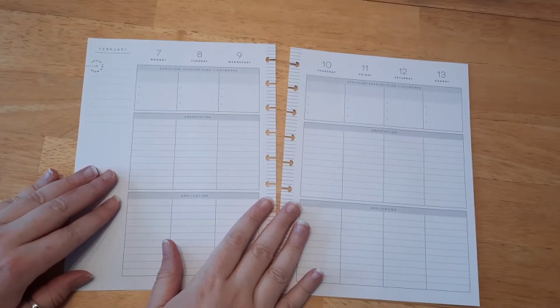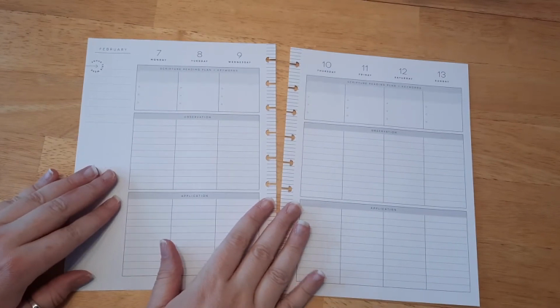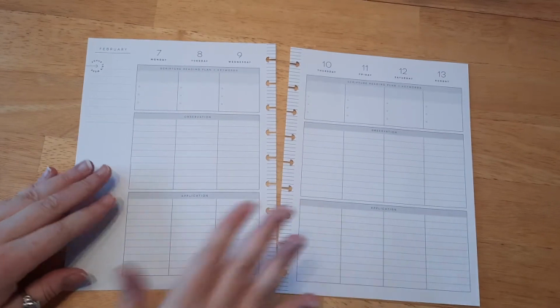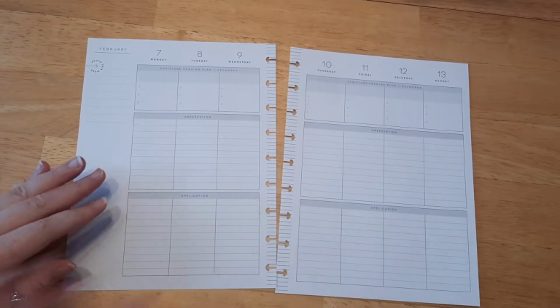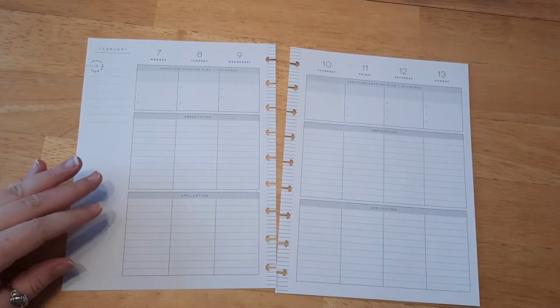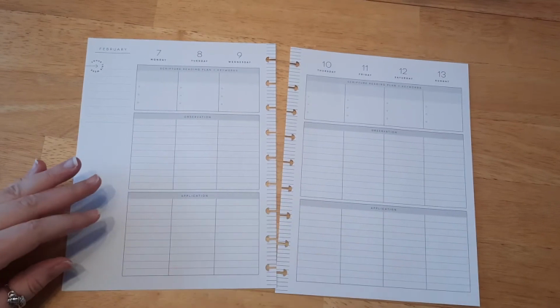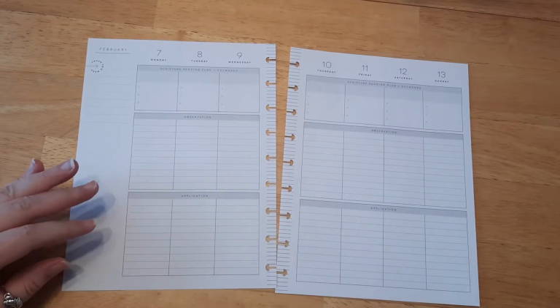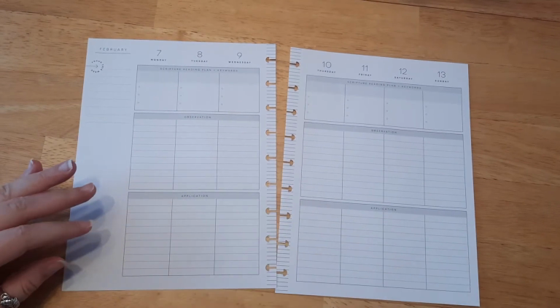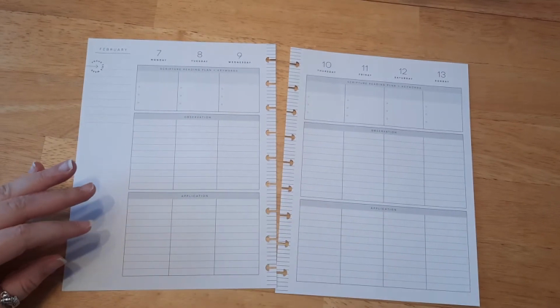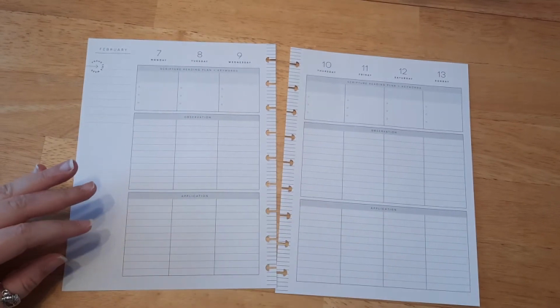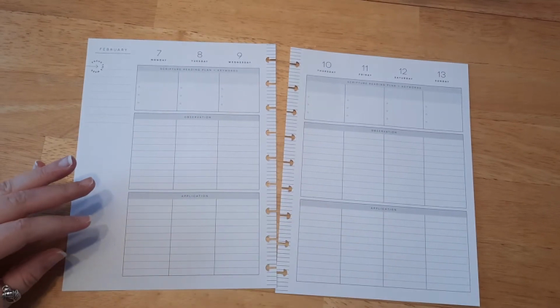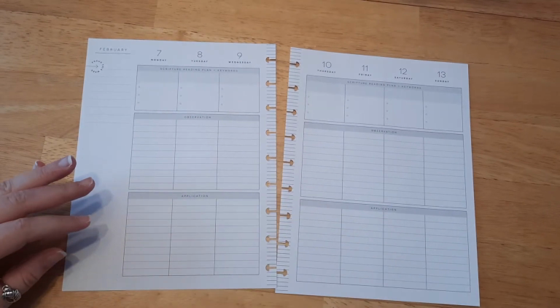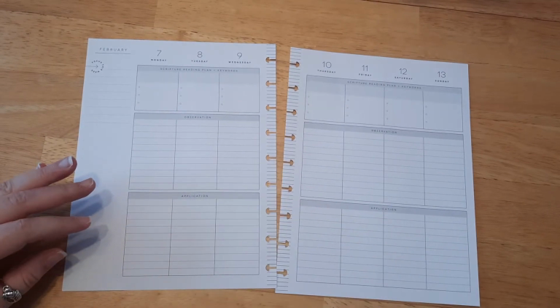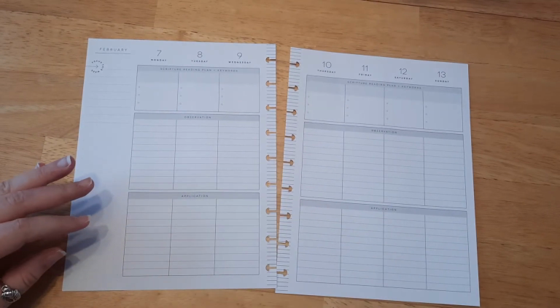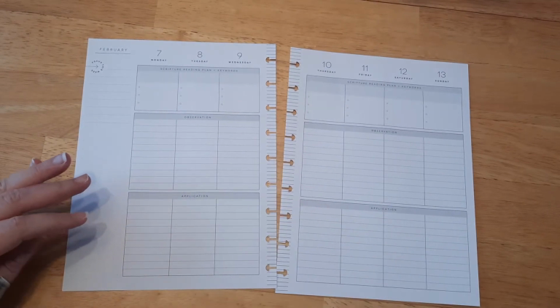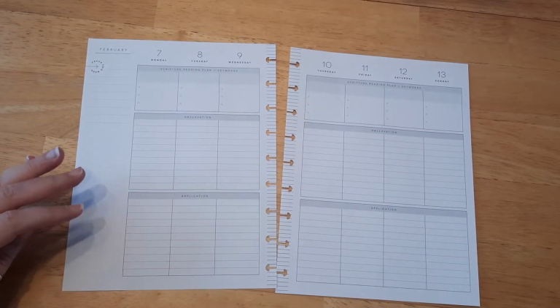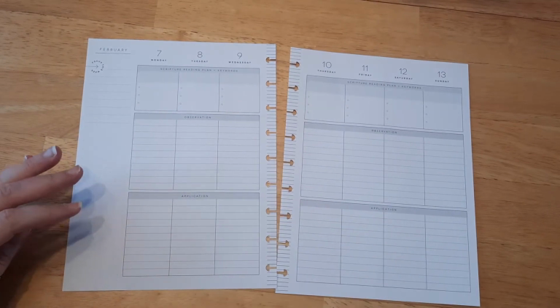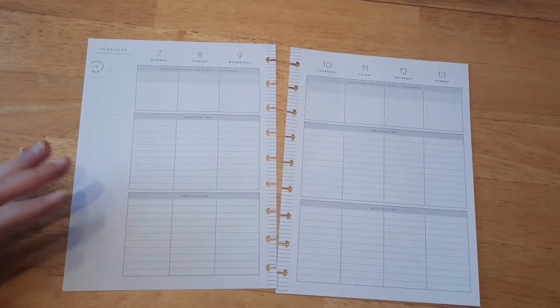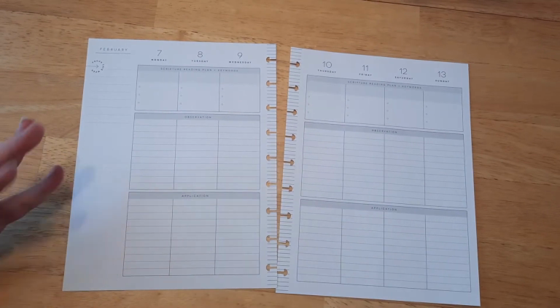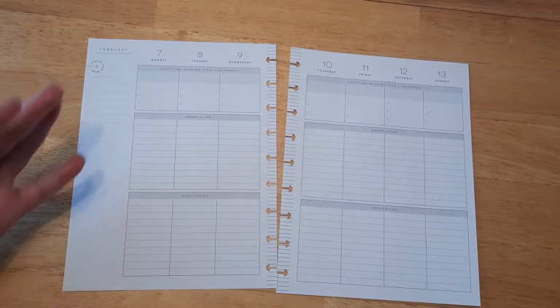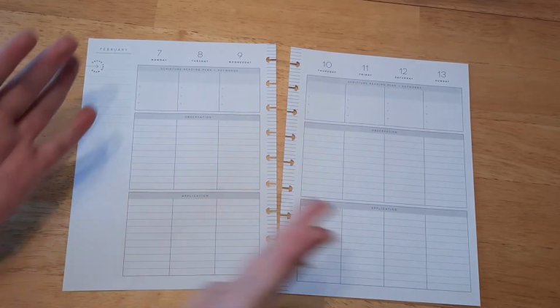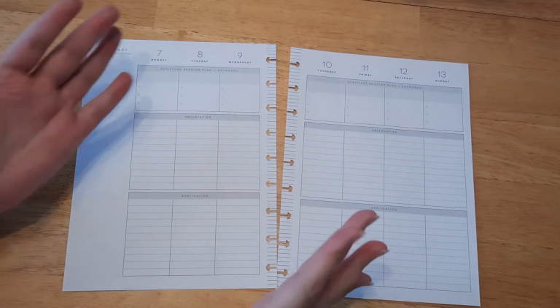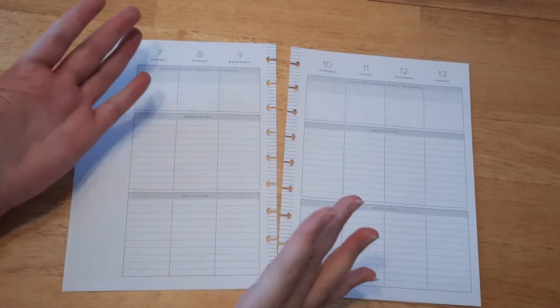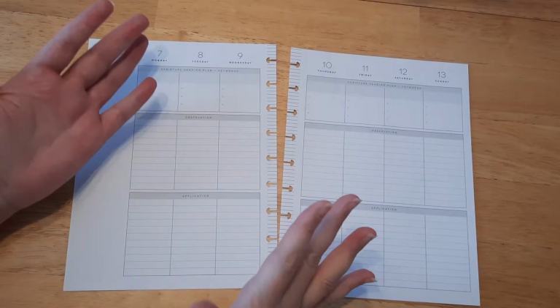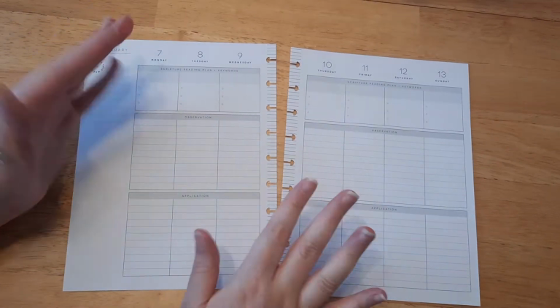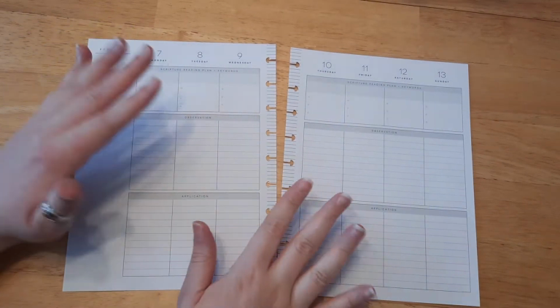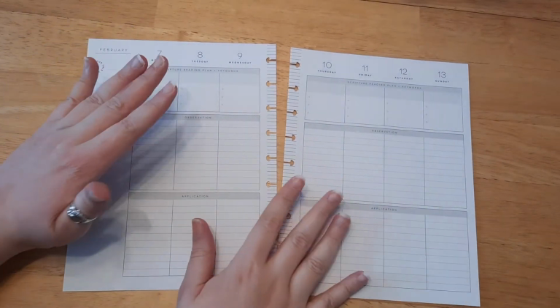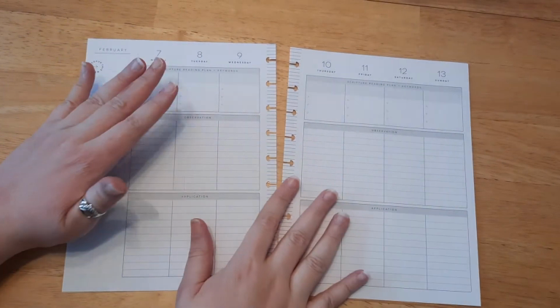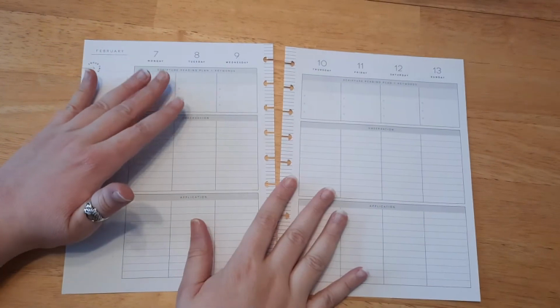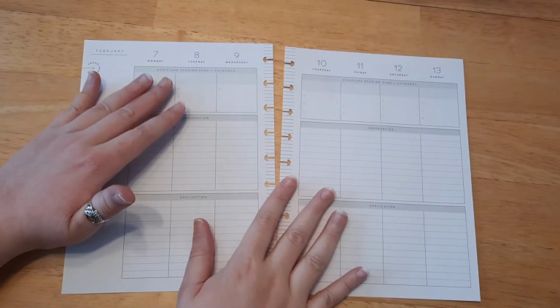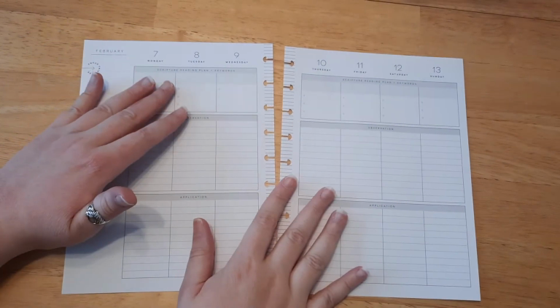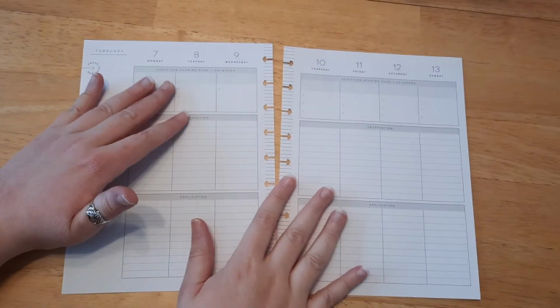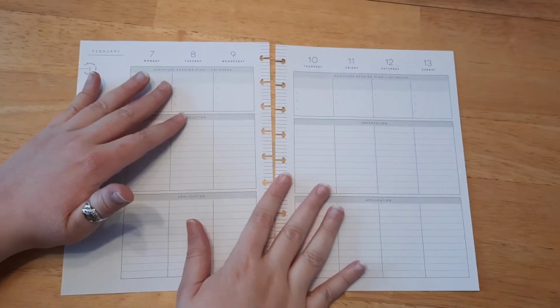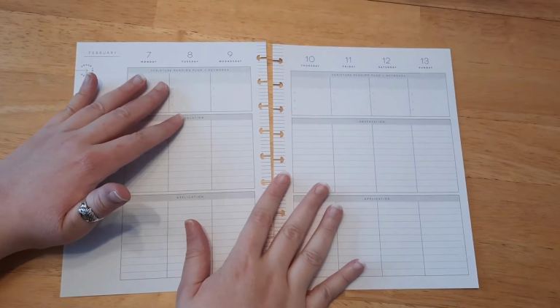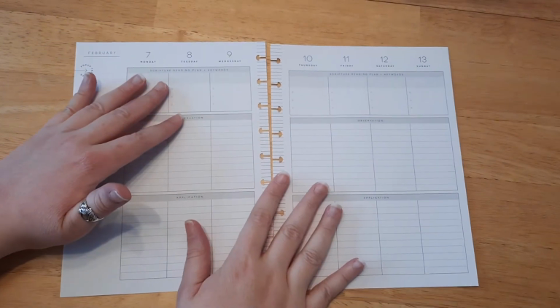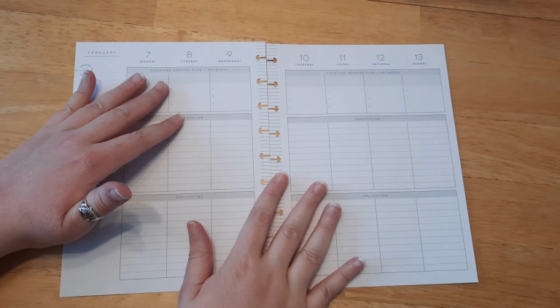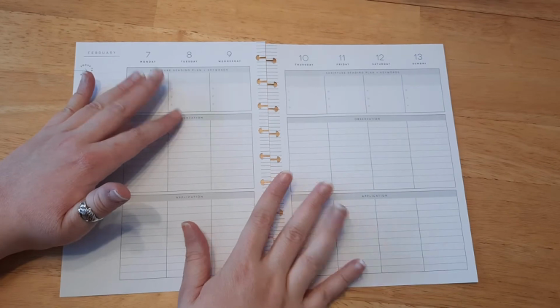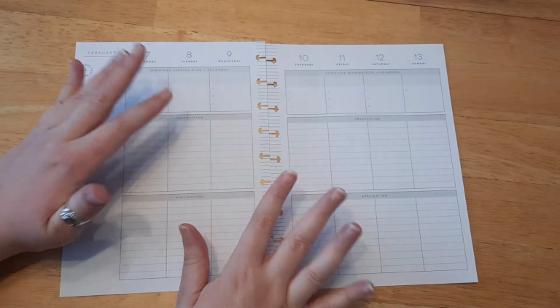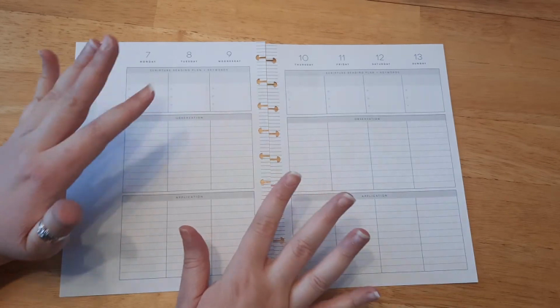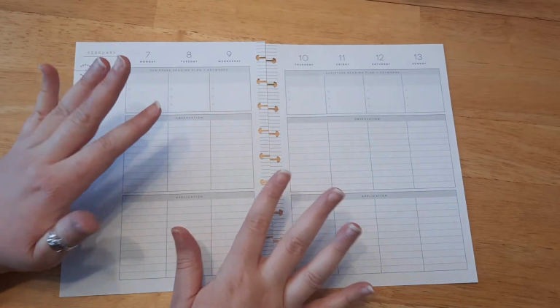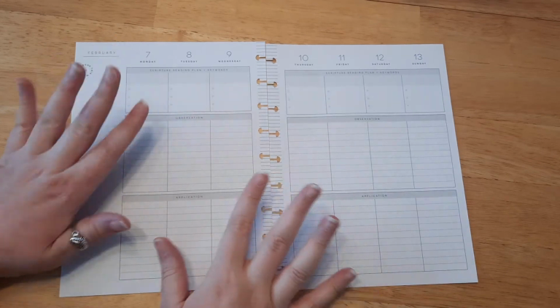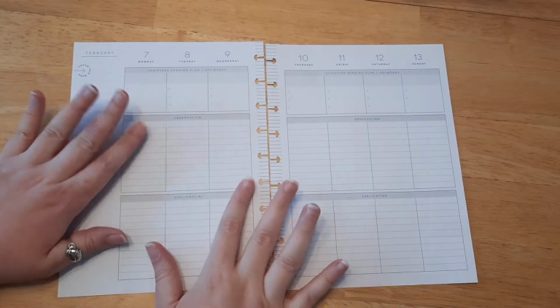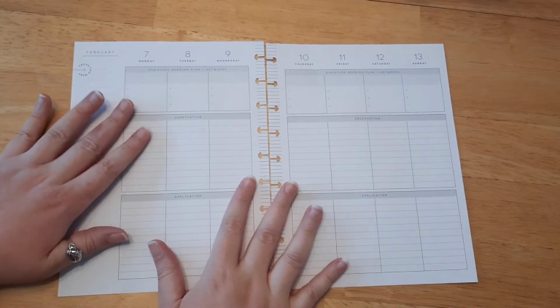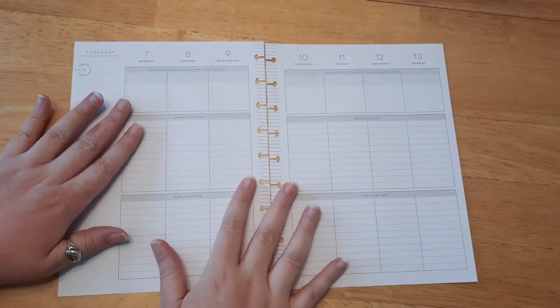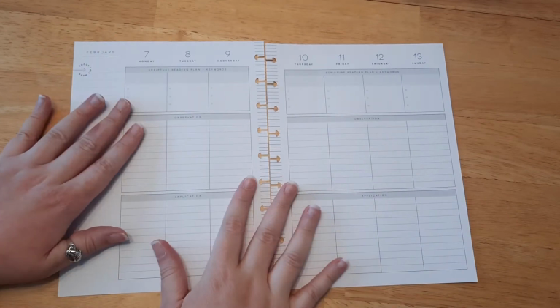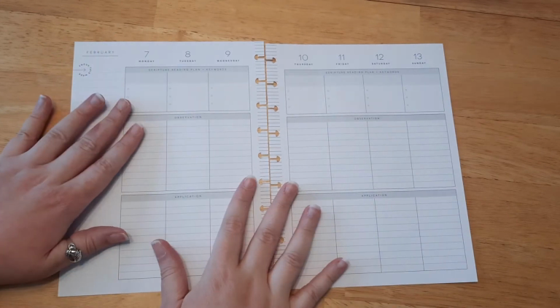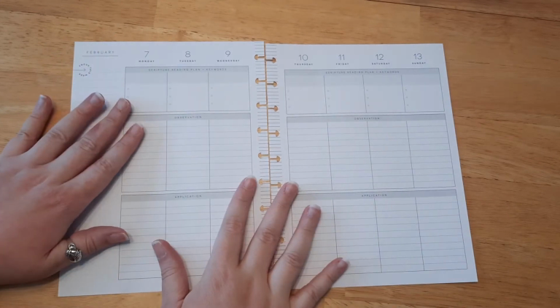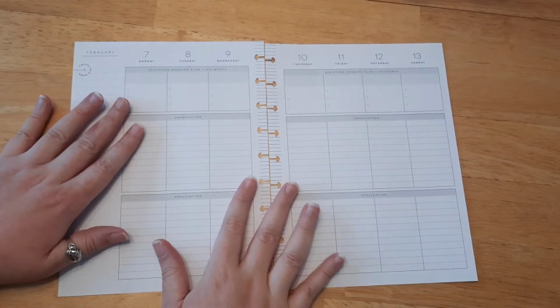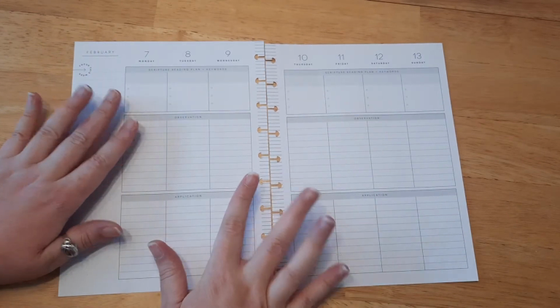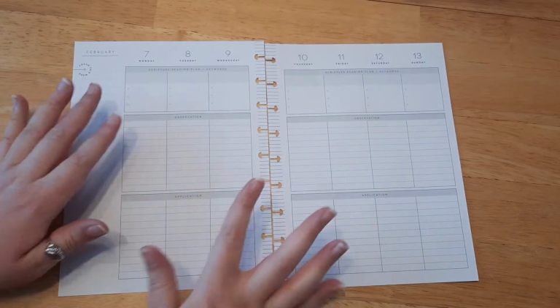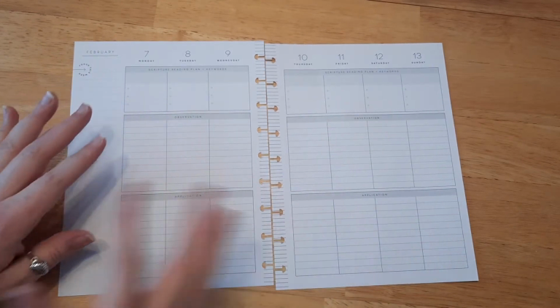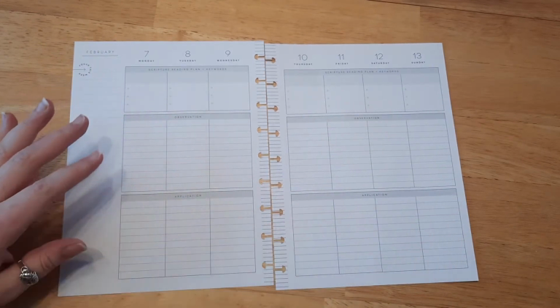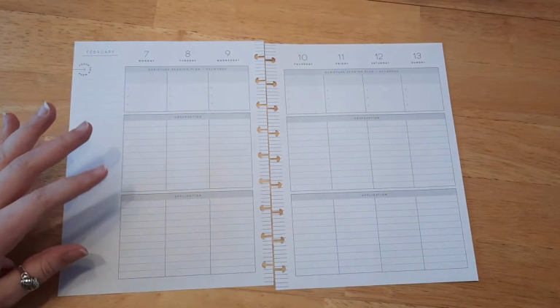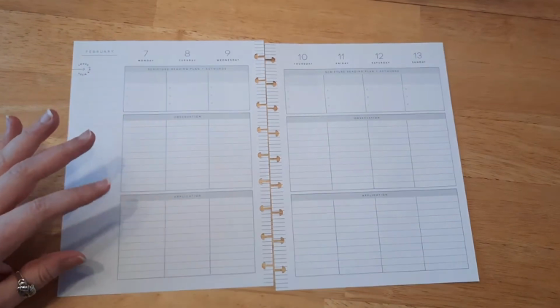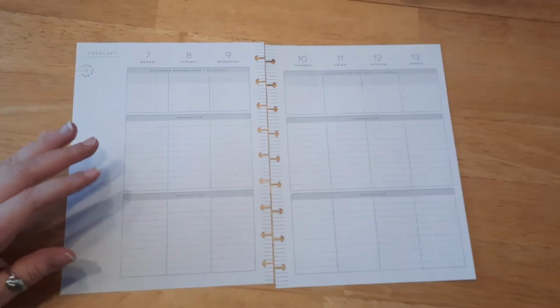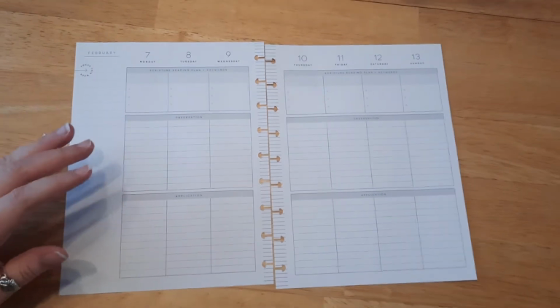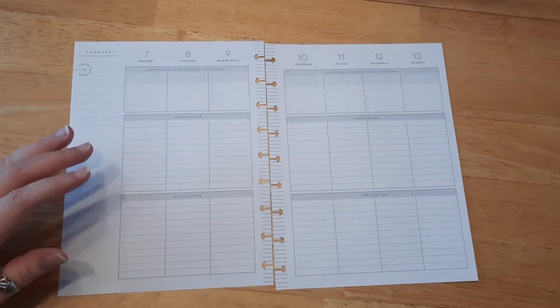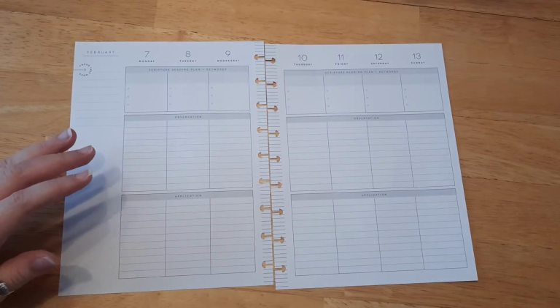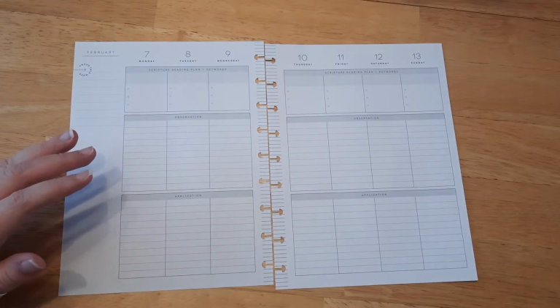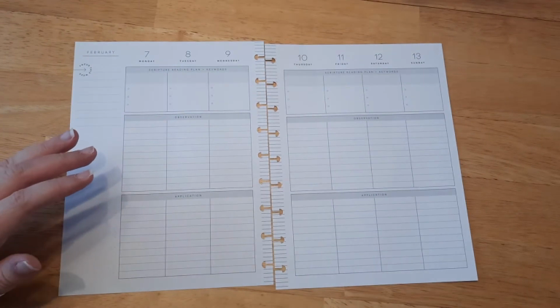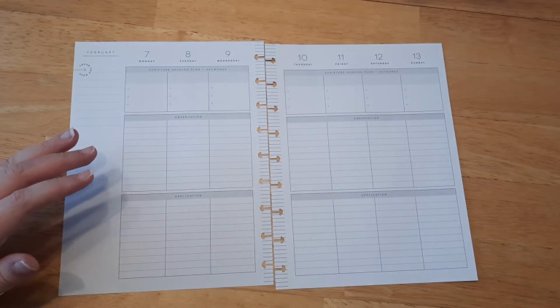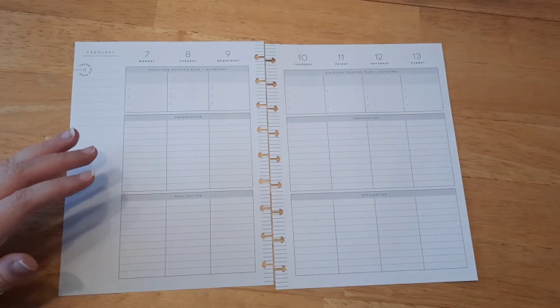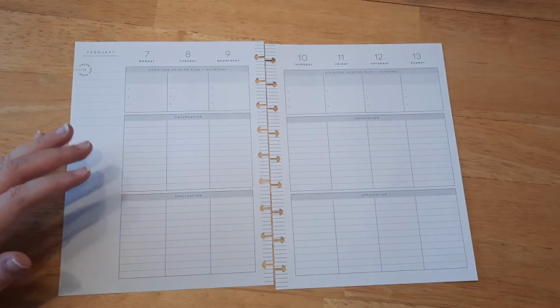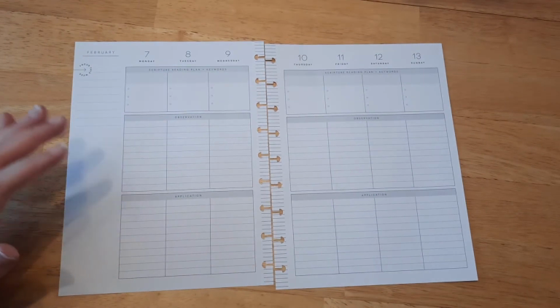Hello, everyone. Welcome back. If you're new here, I'm Katie, and today we are doing our second week of February faith planning.